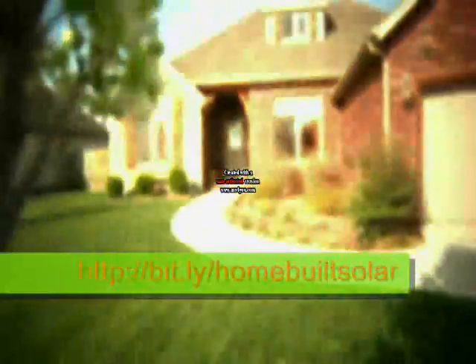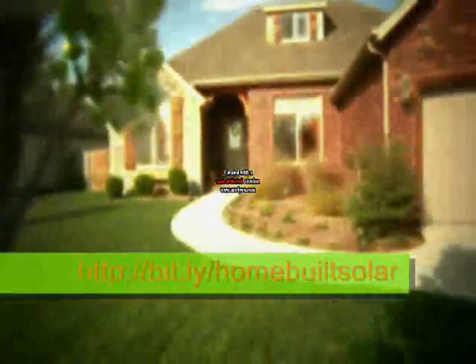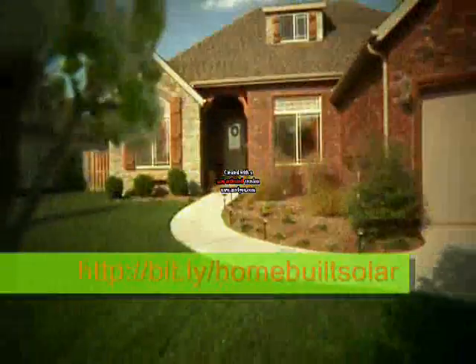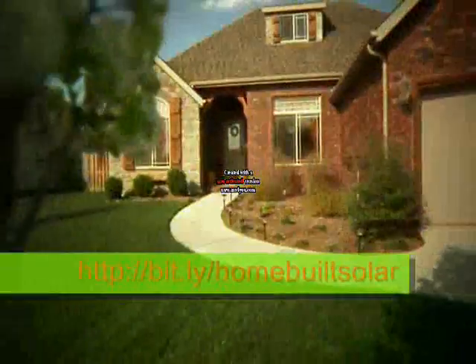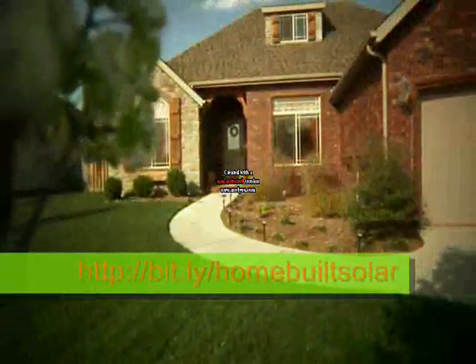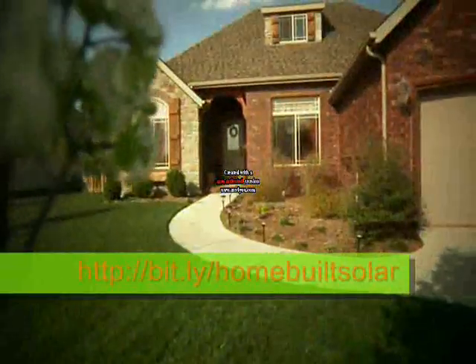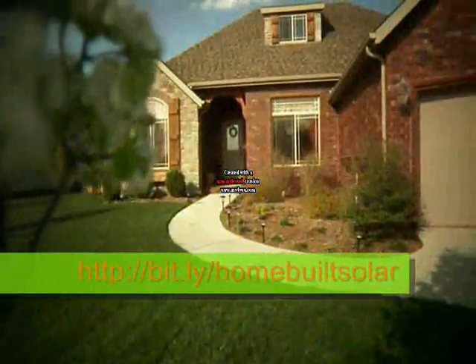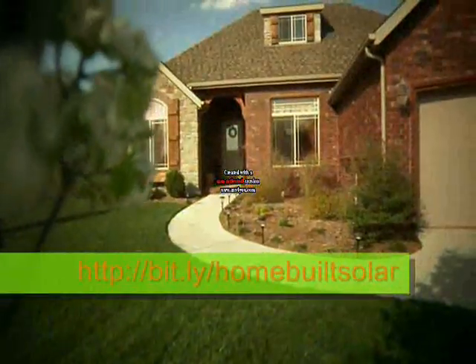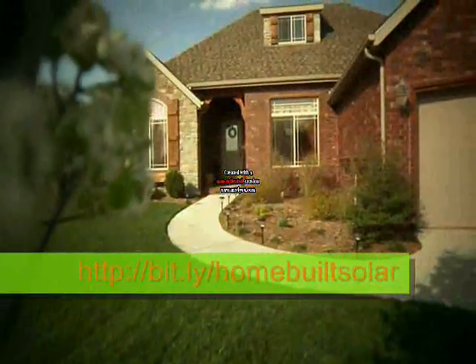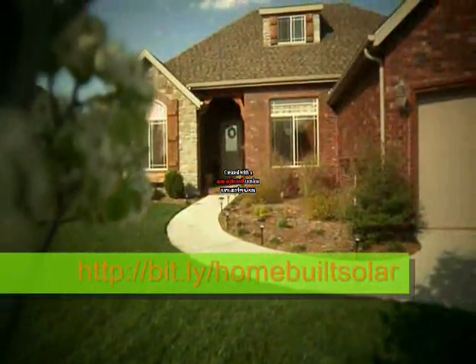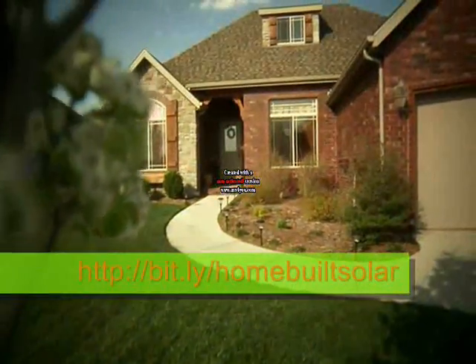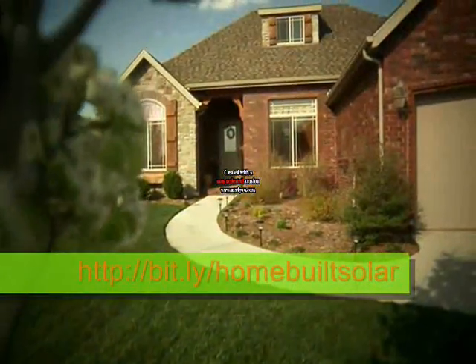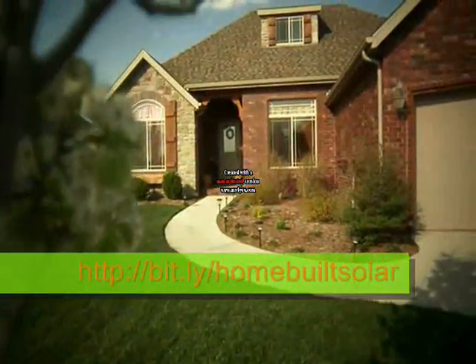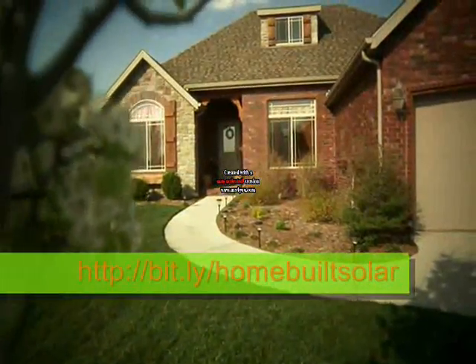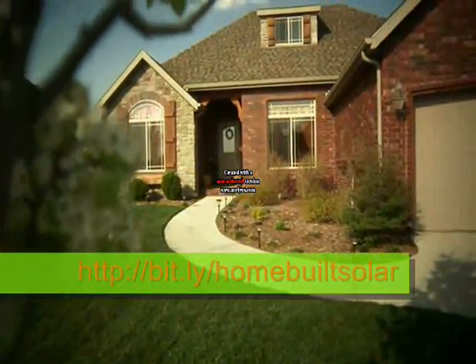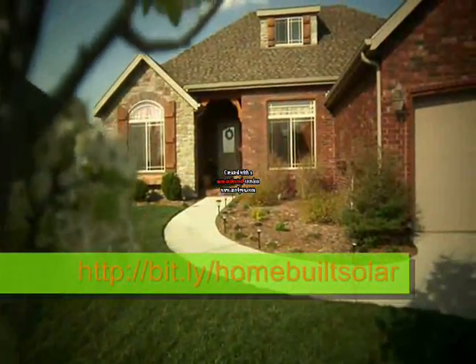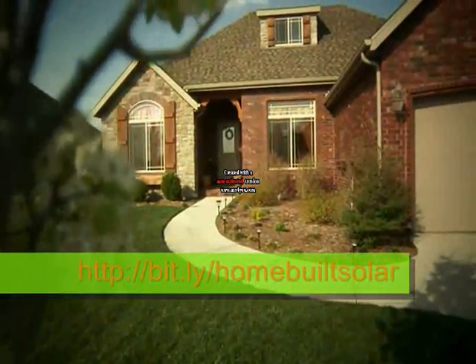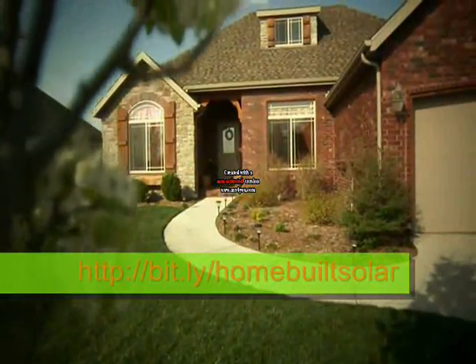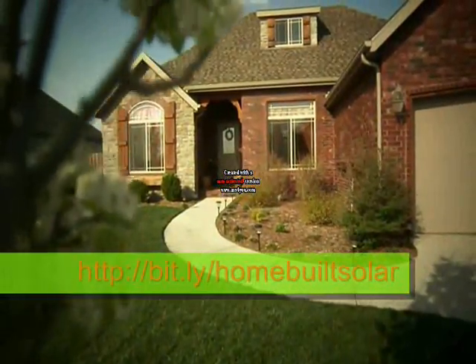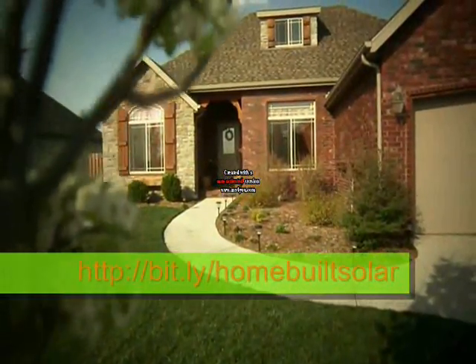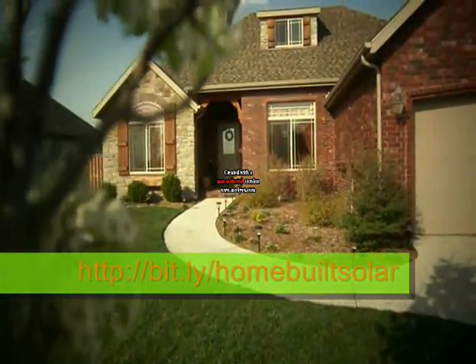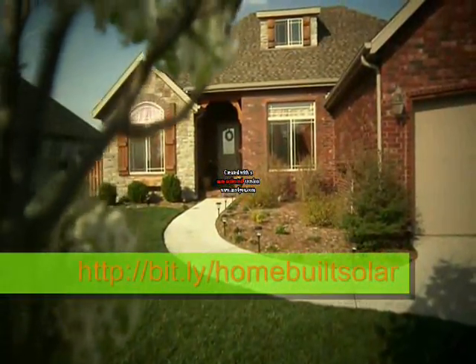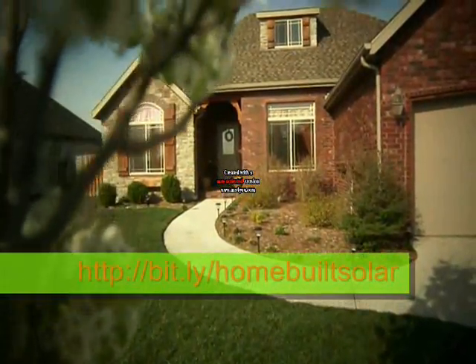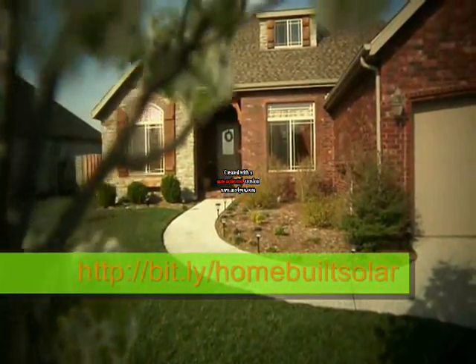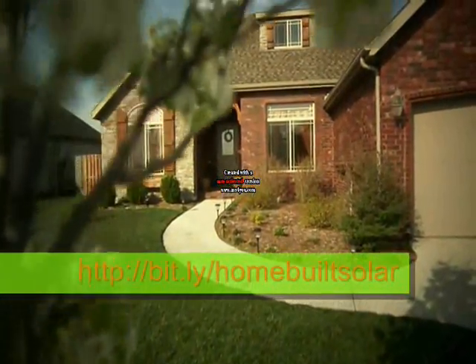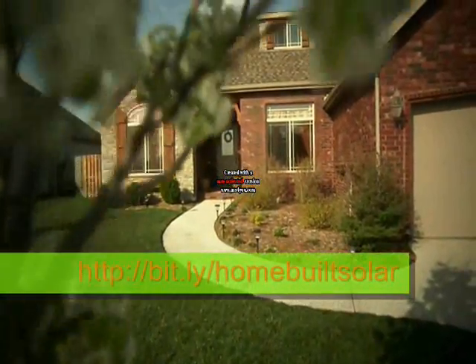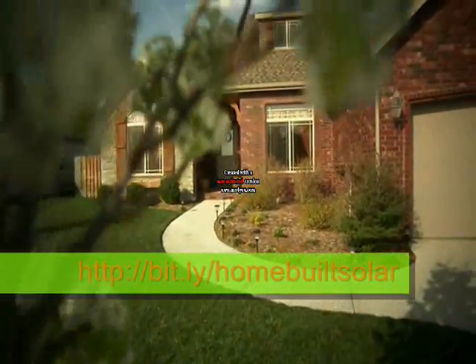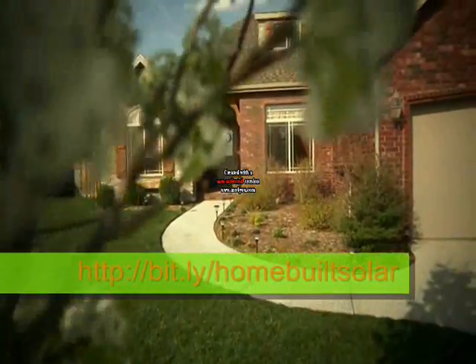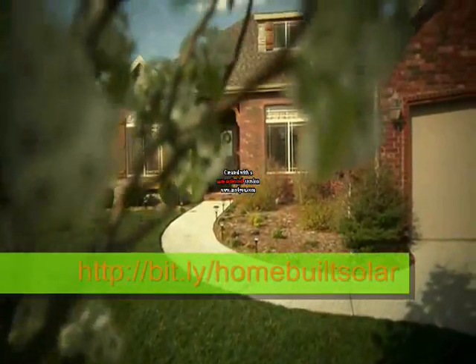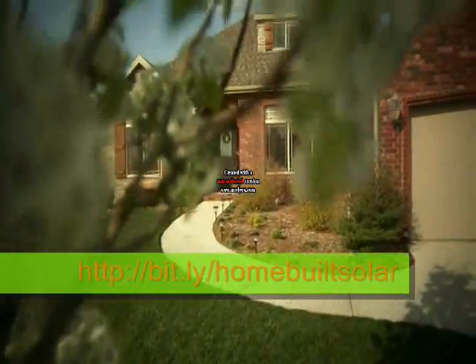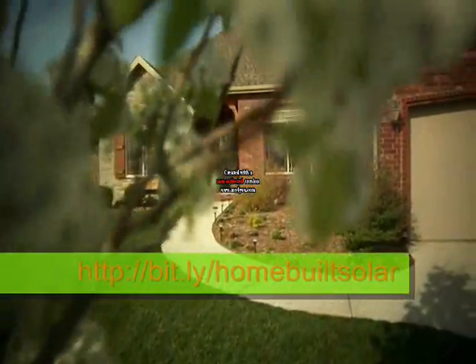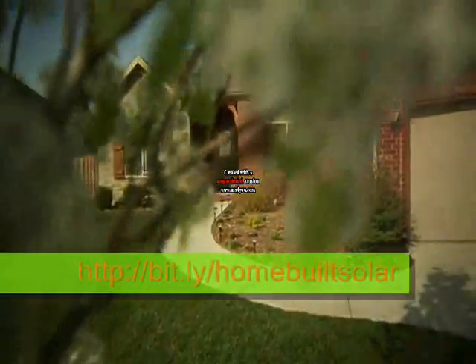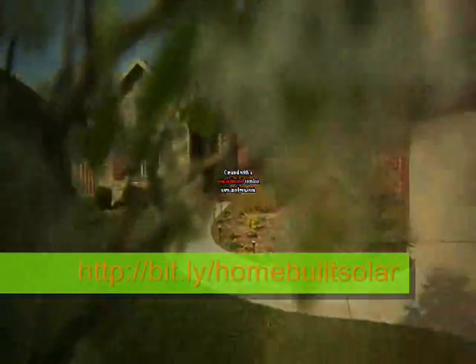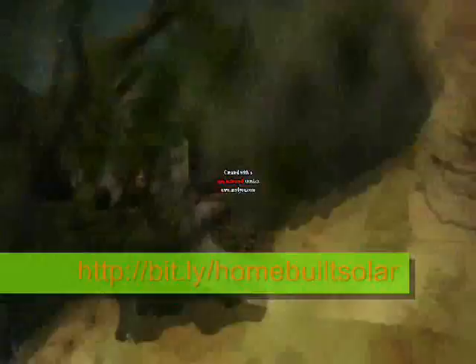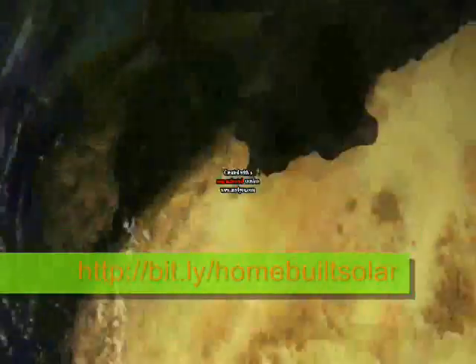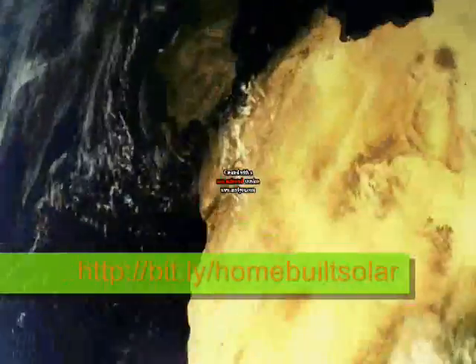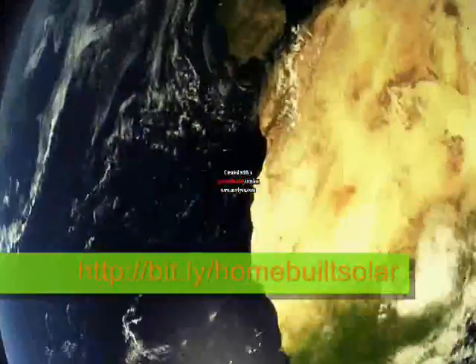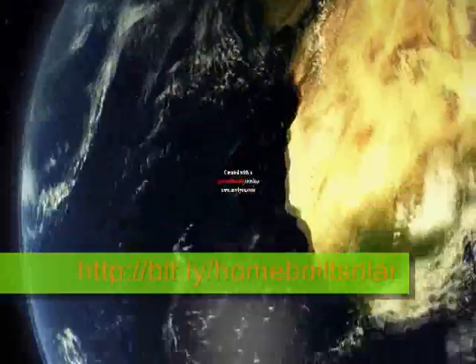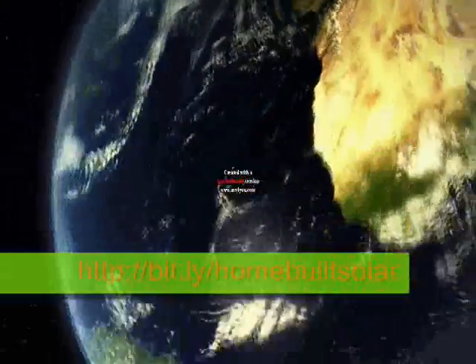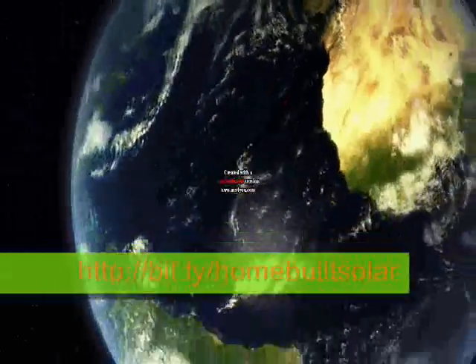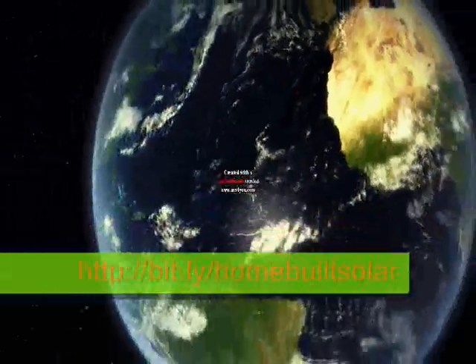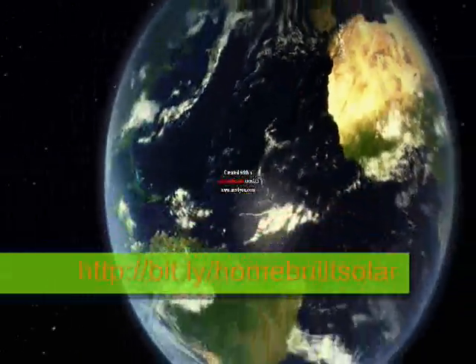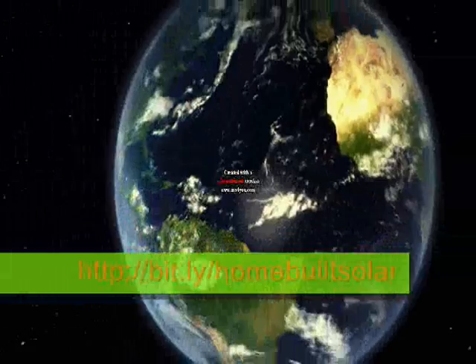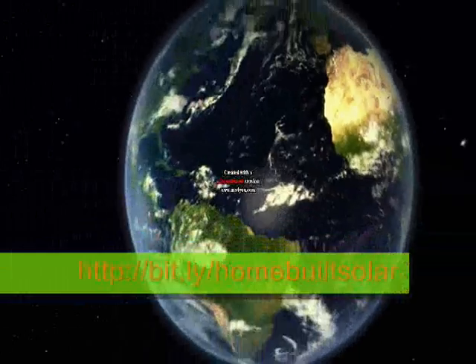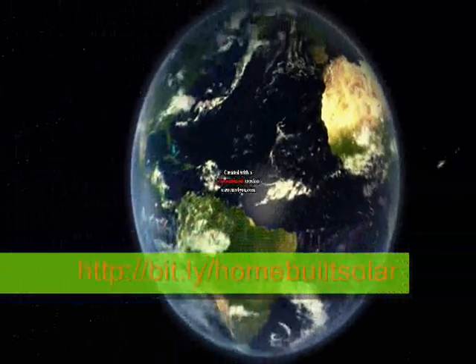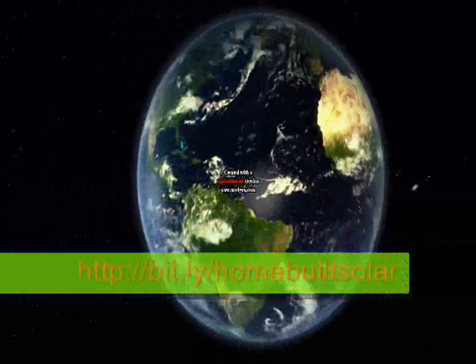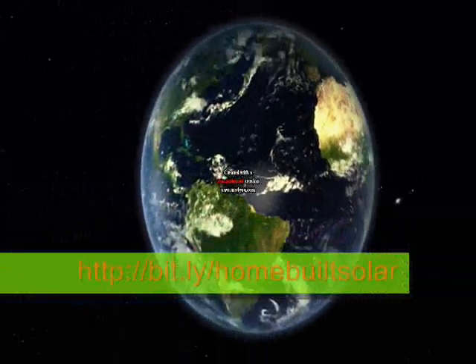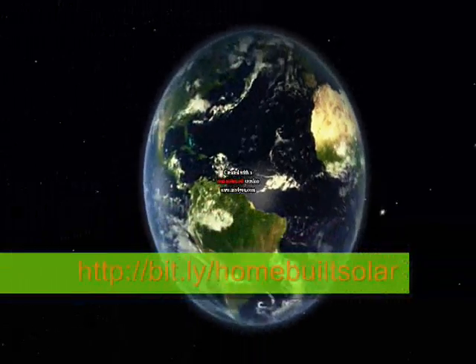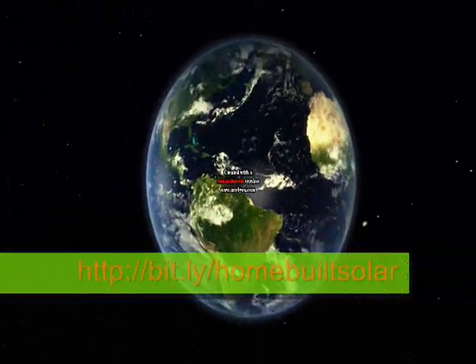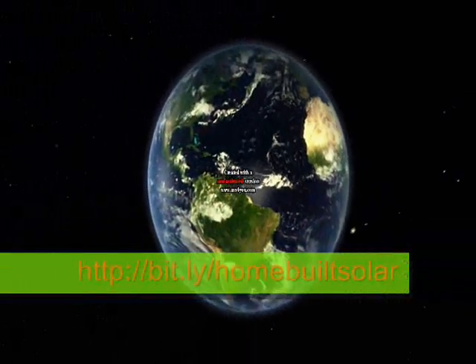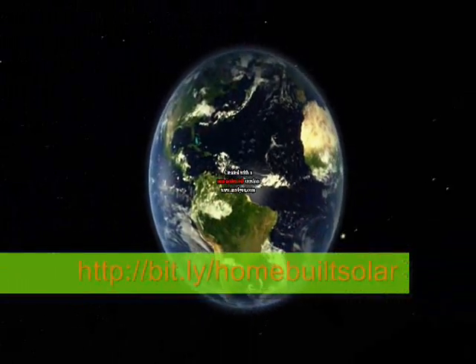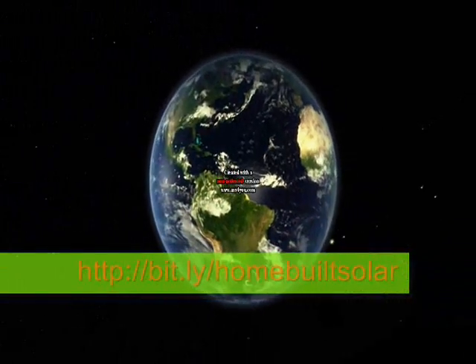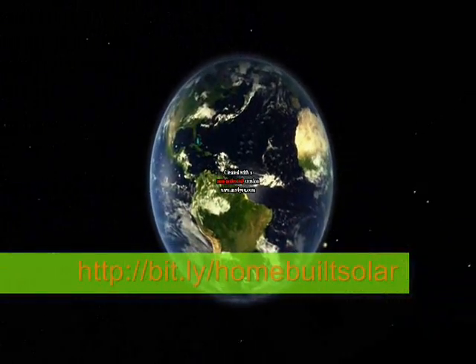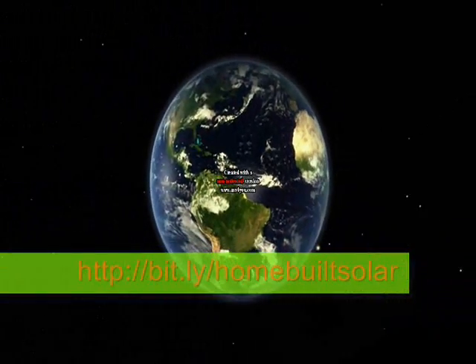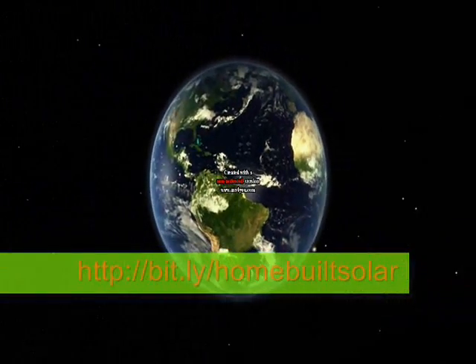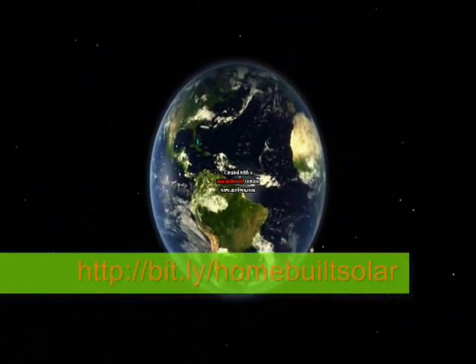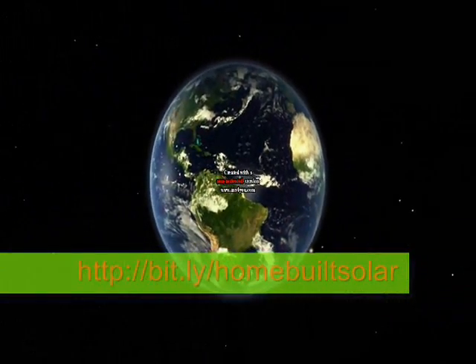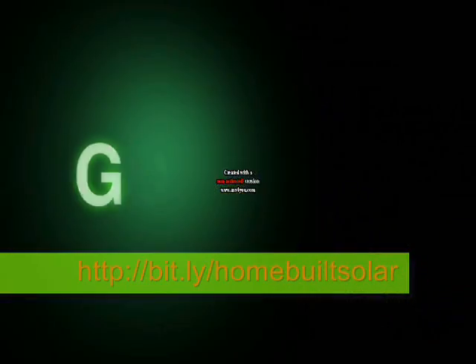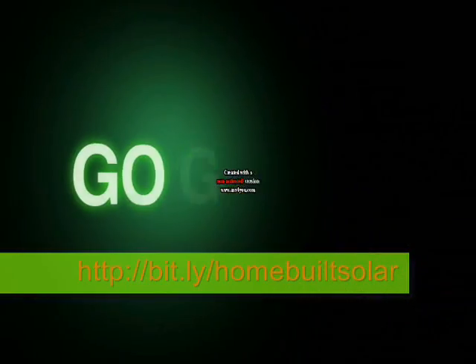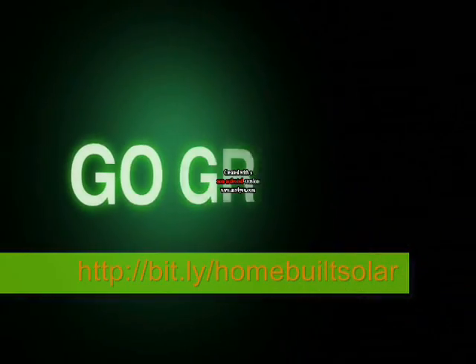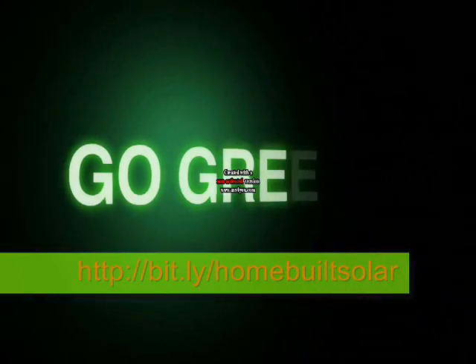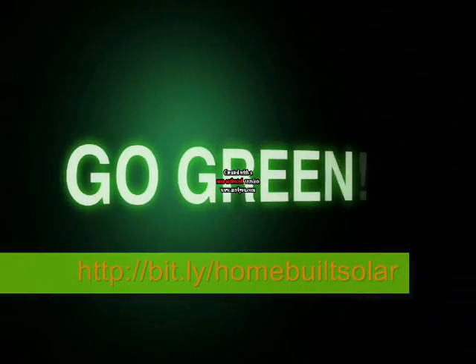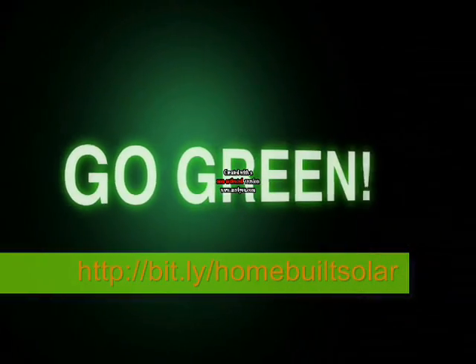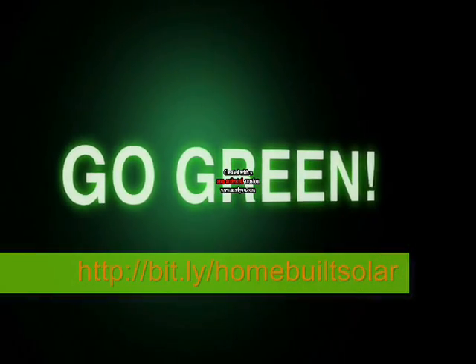Take the quality of your life to the next level. Help the planet and save money in the process. Go green!